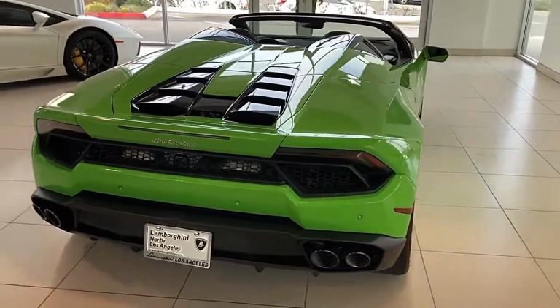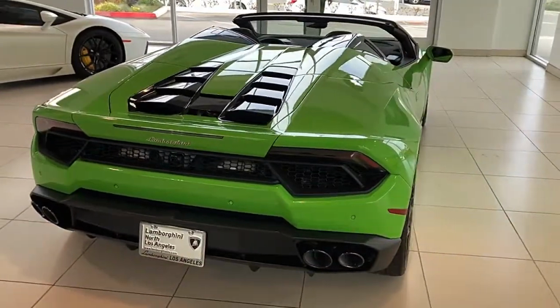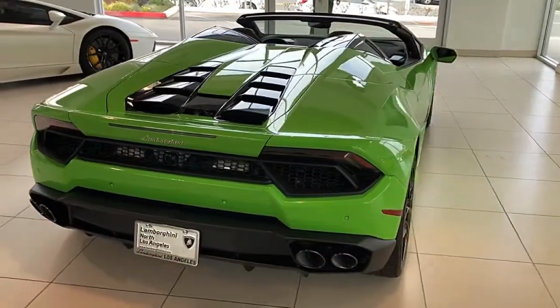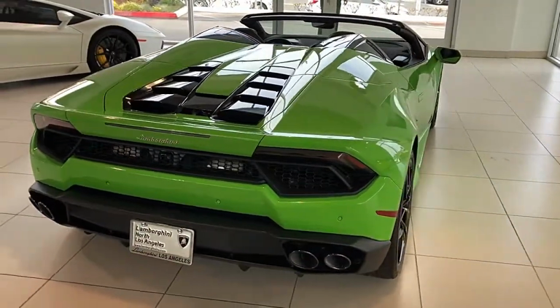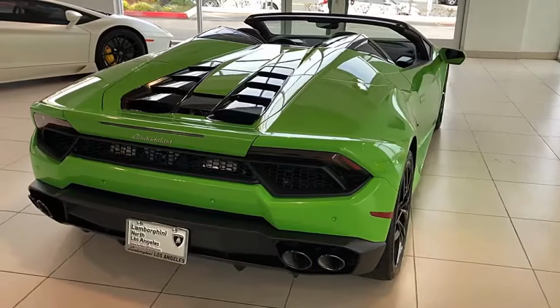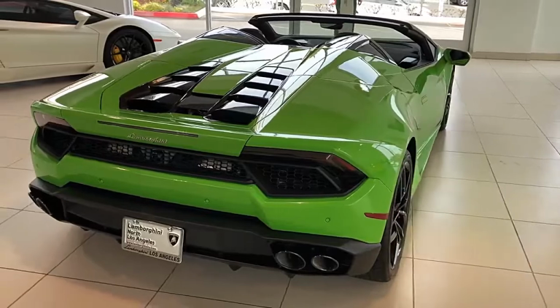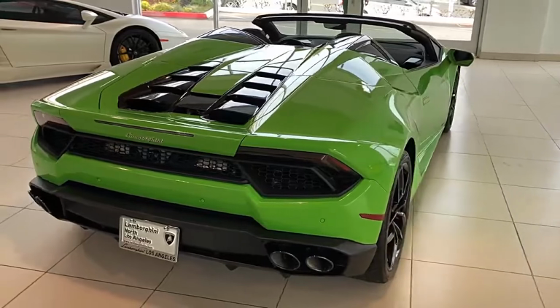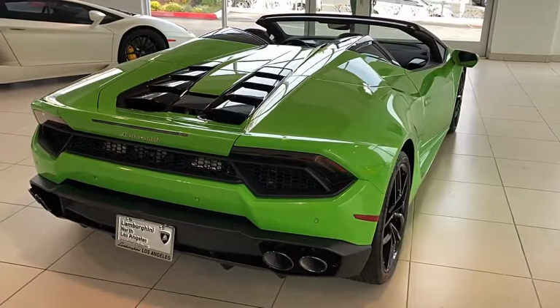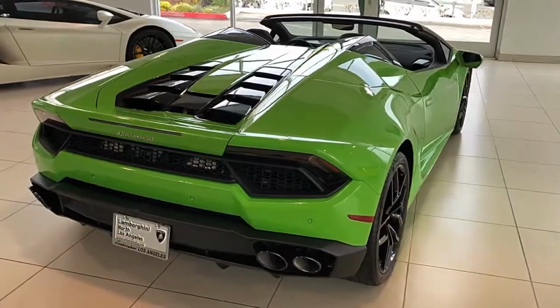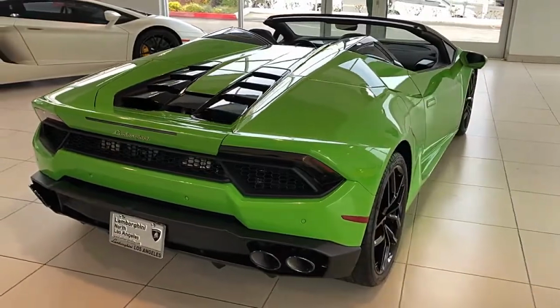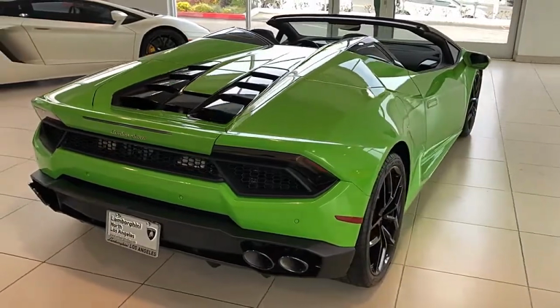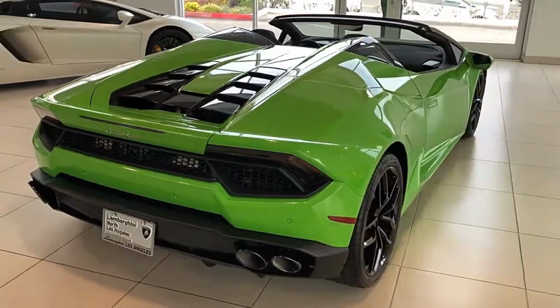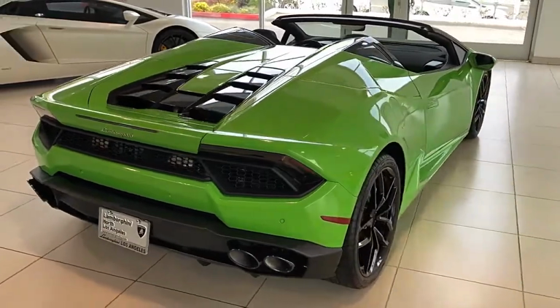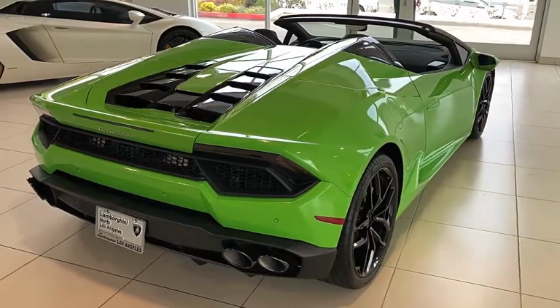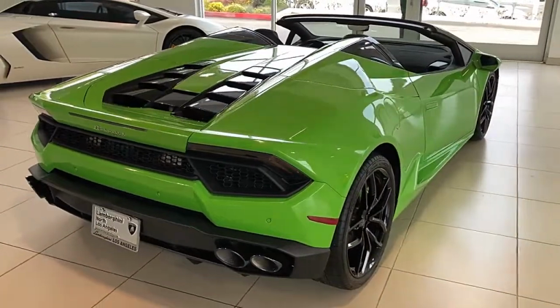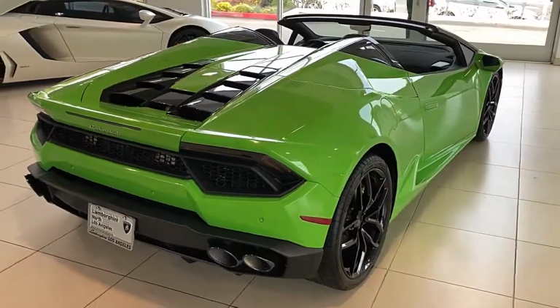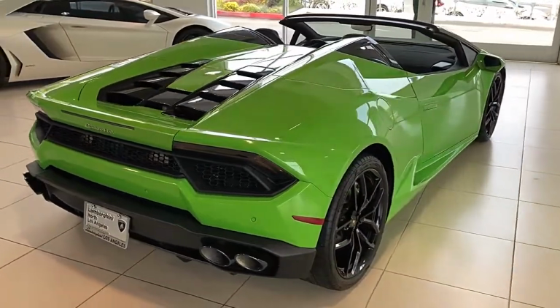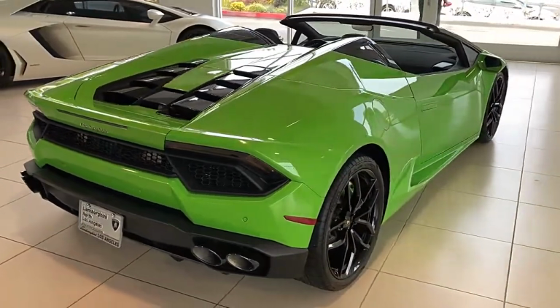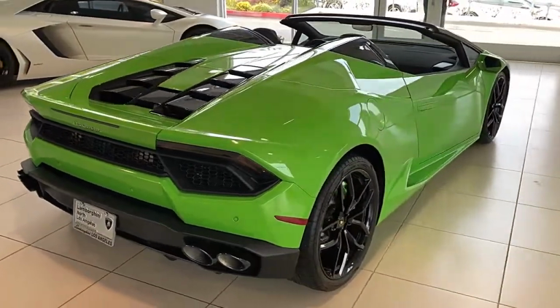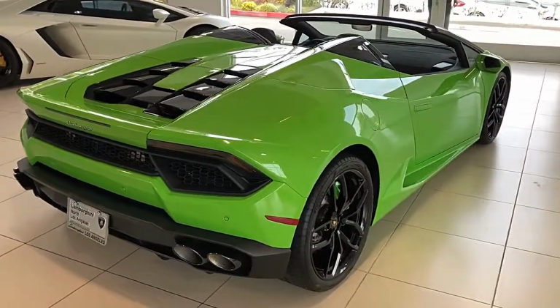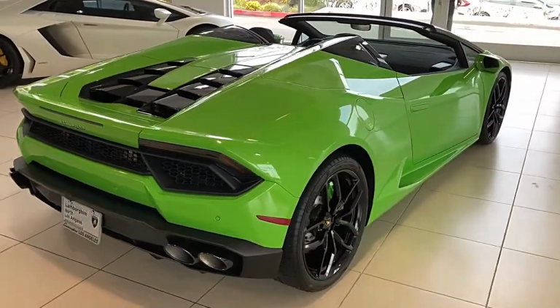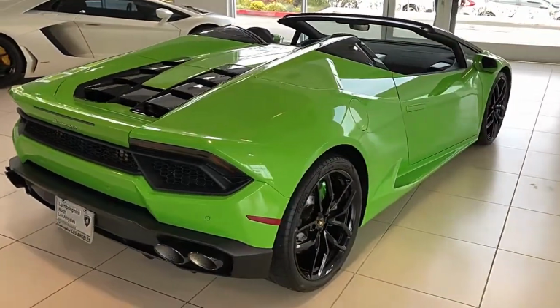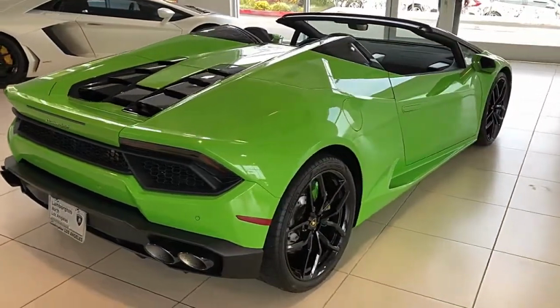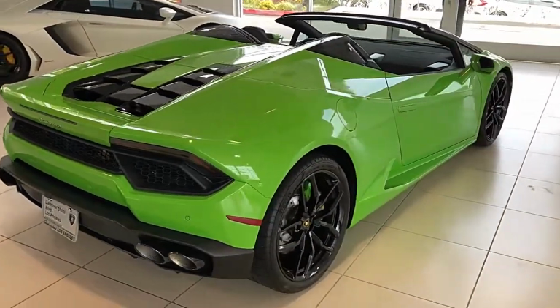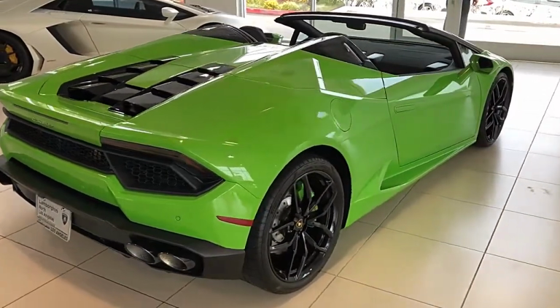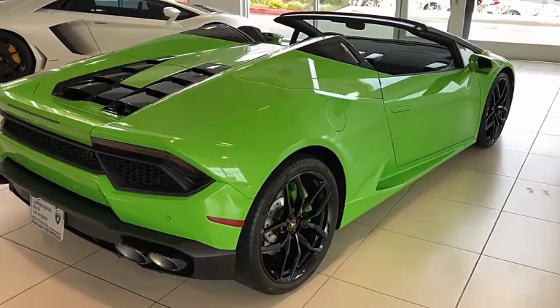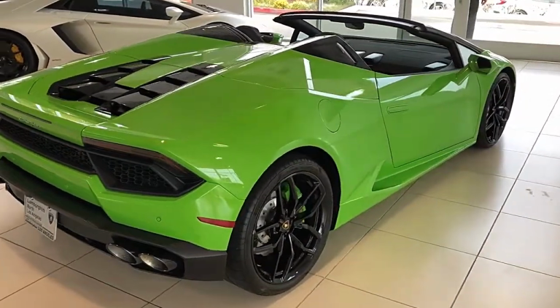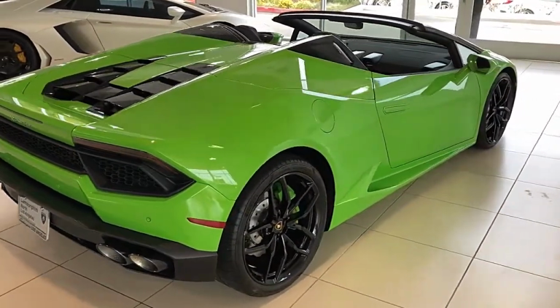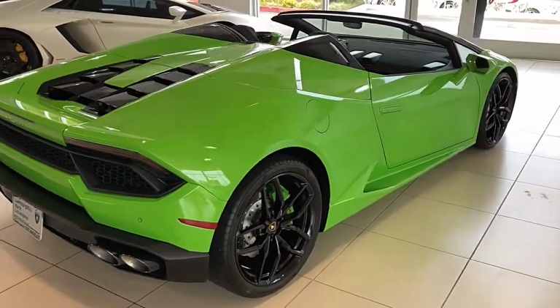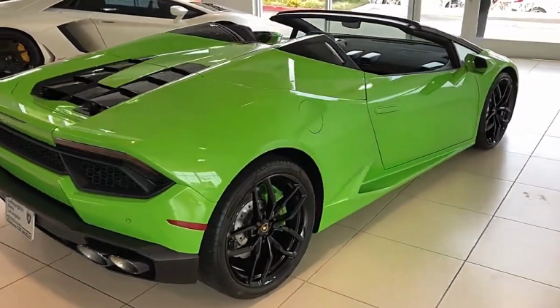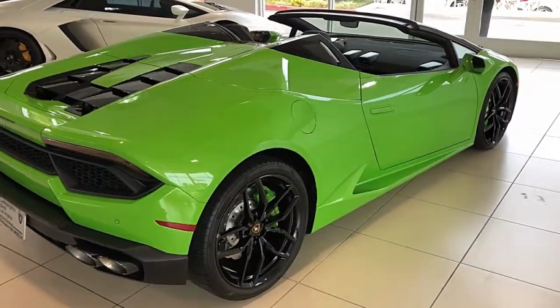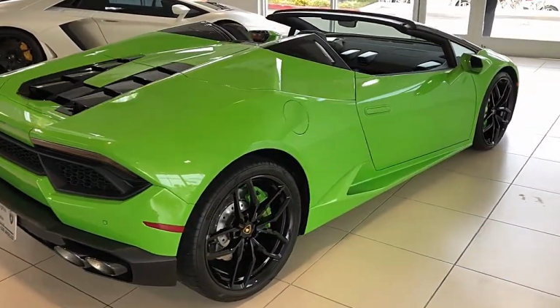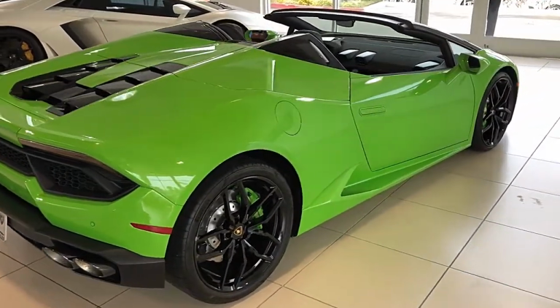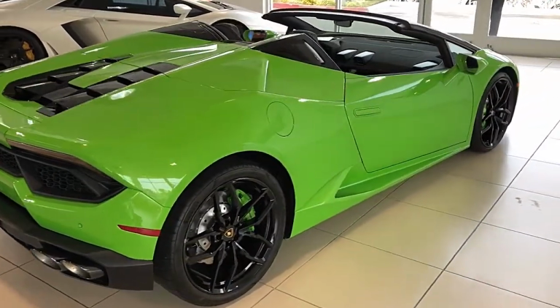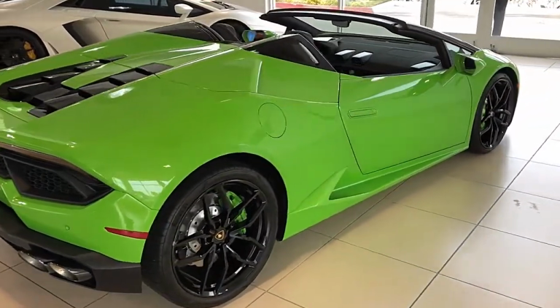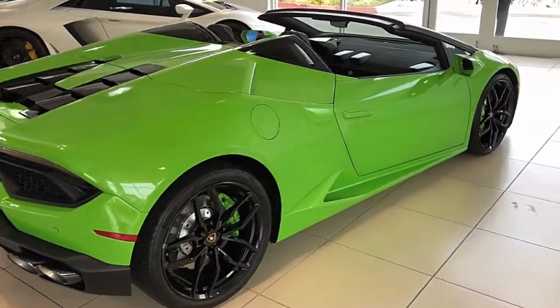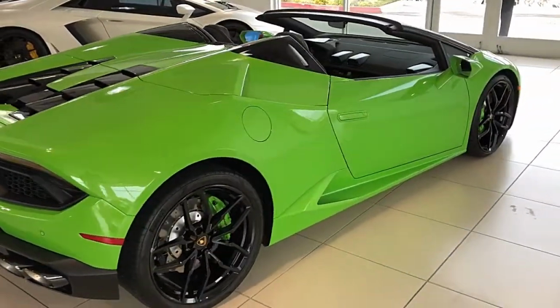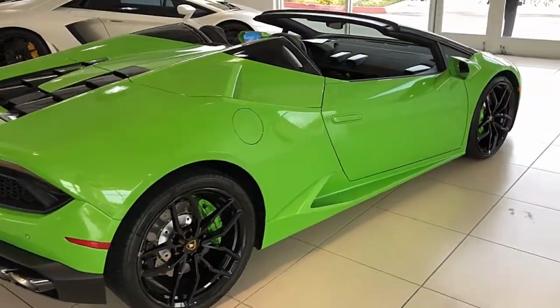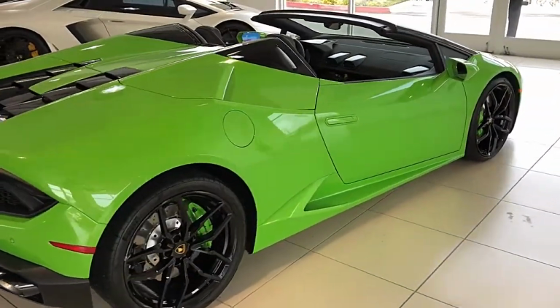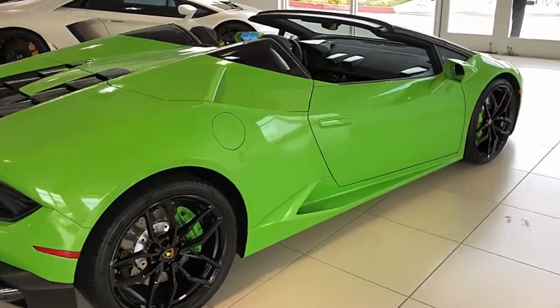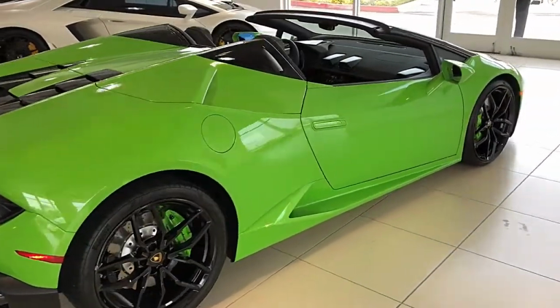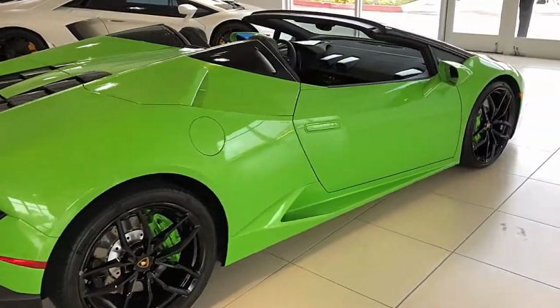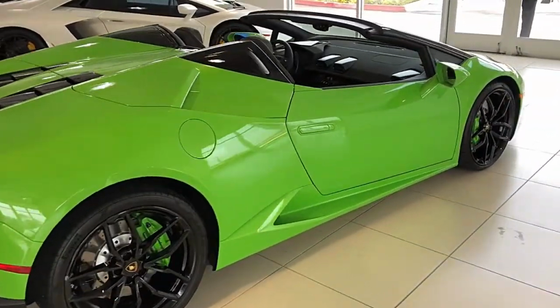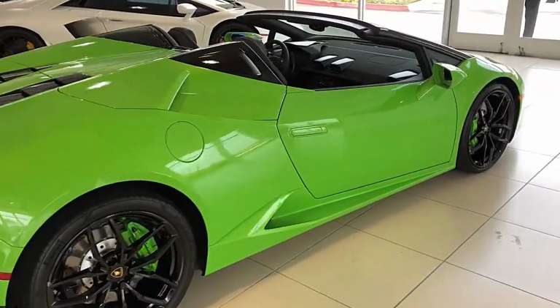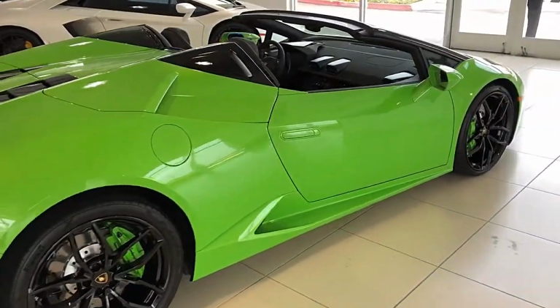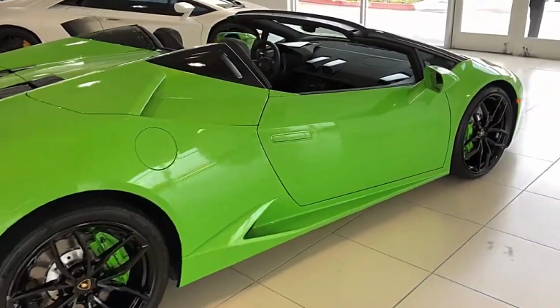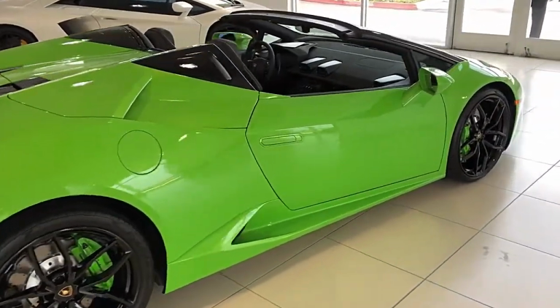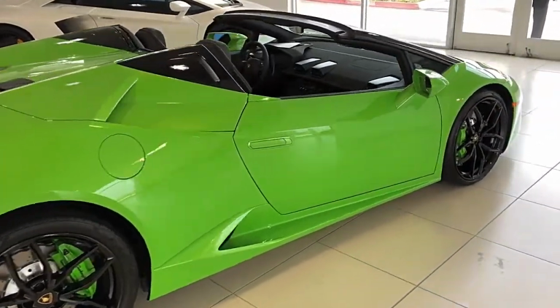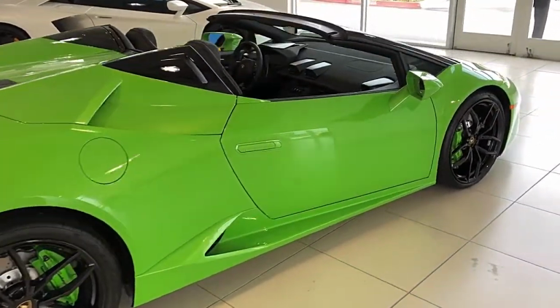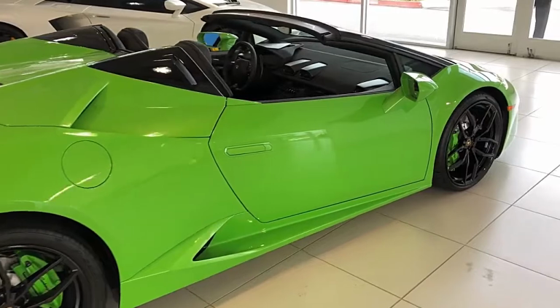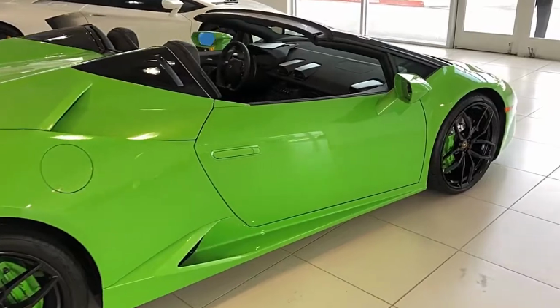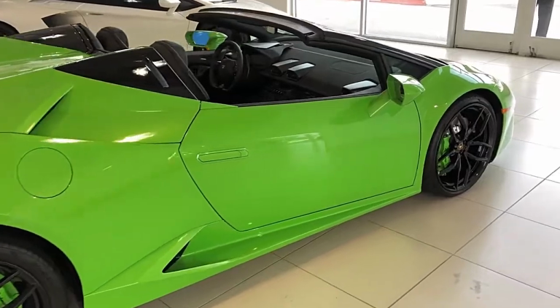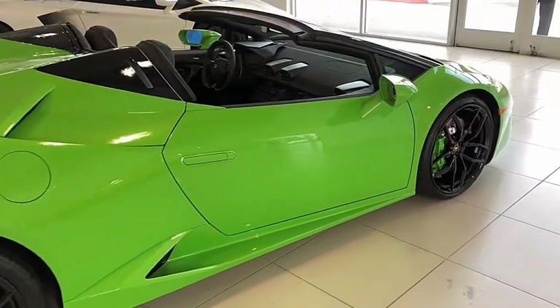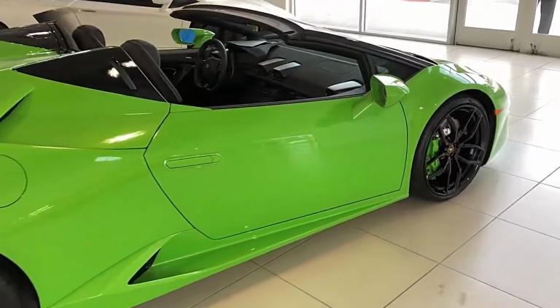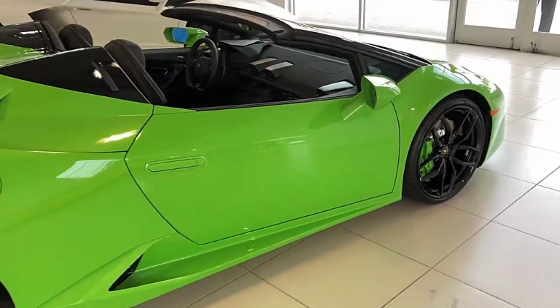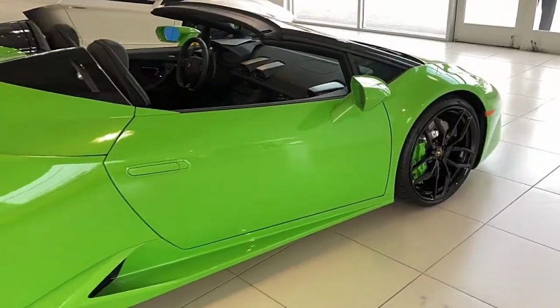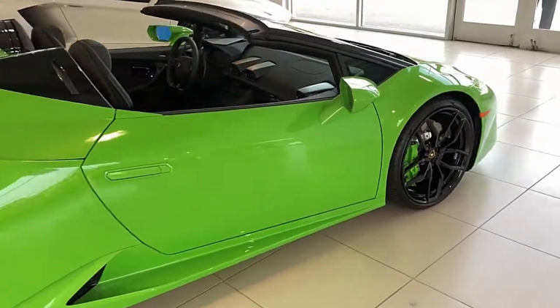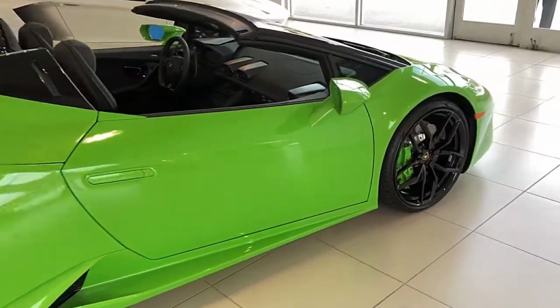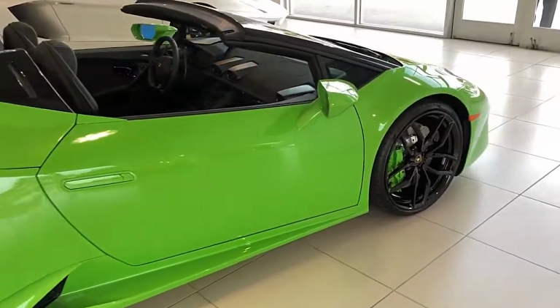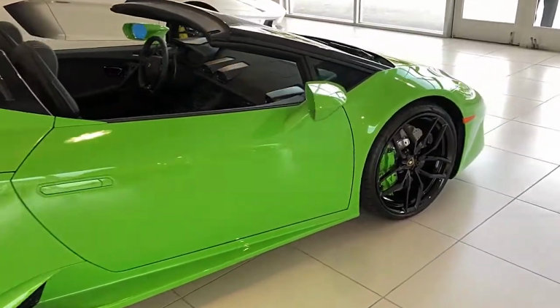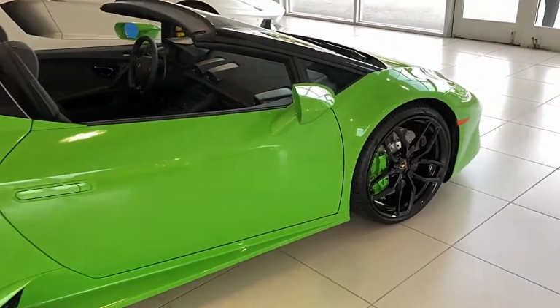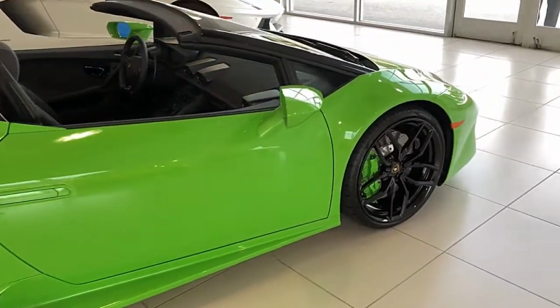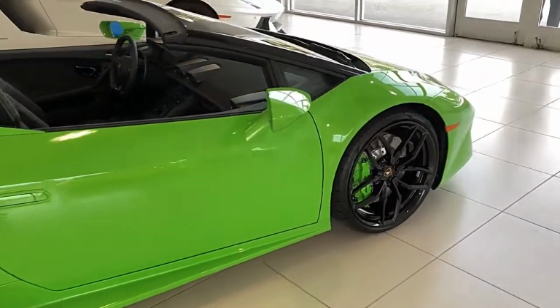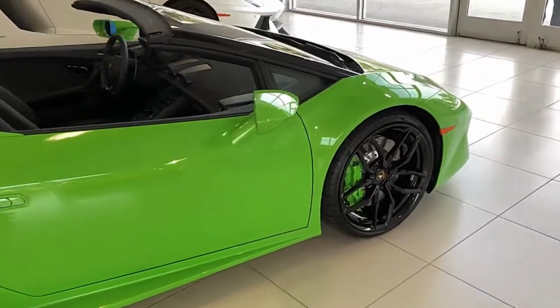This Huracan is finished in a gorgeous Pearl Effect Verde Mantis exterior and Nero Dei leather interior with green contrast stitching throughout.